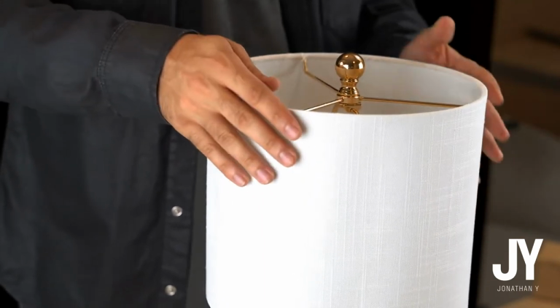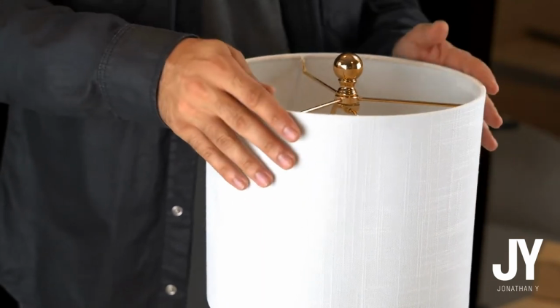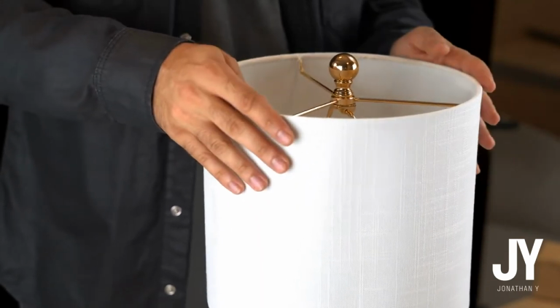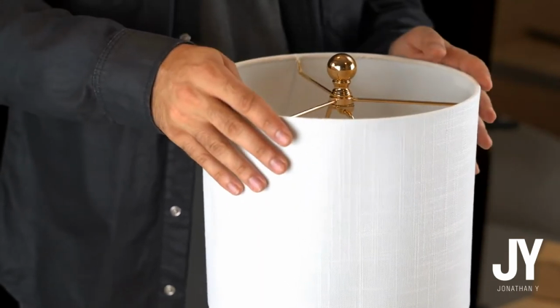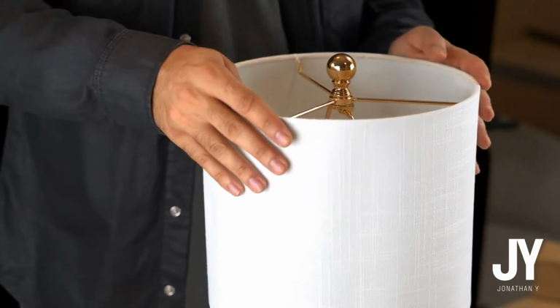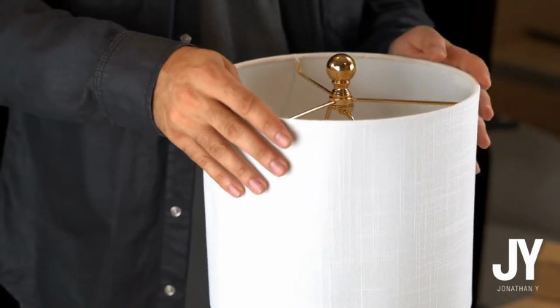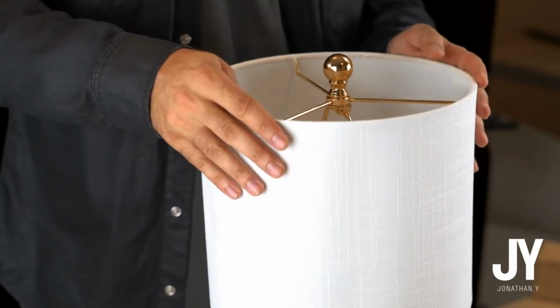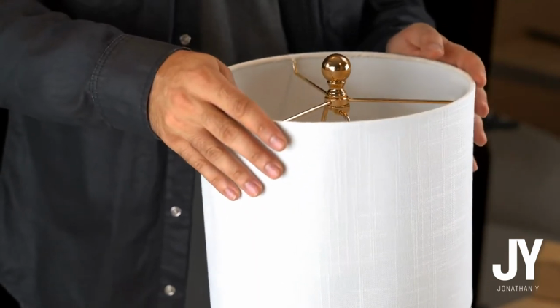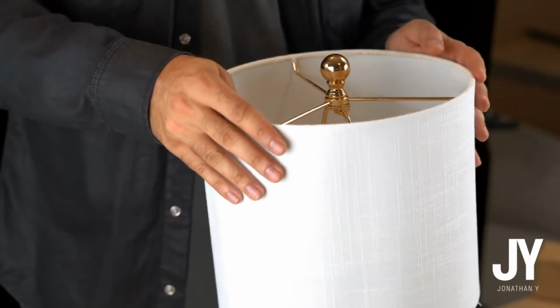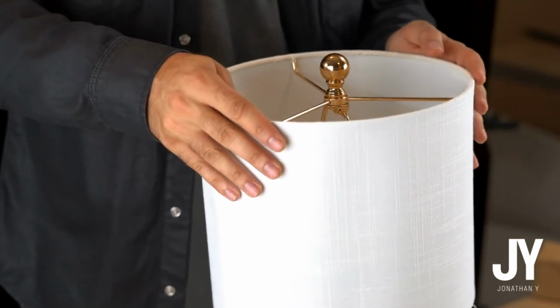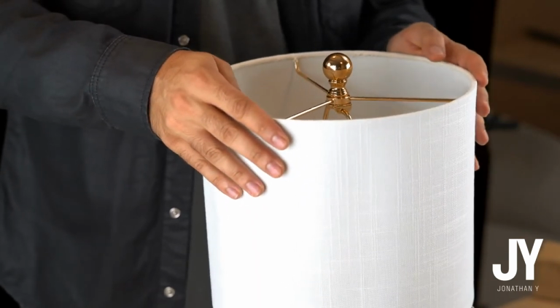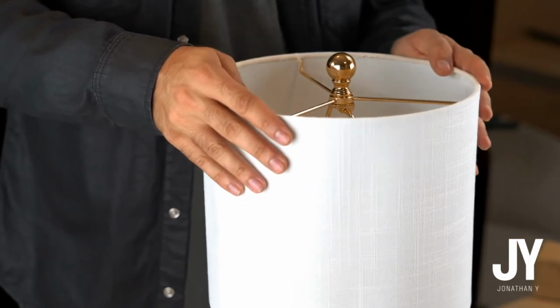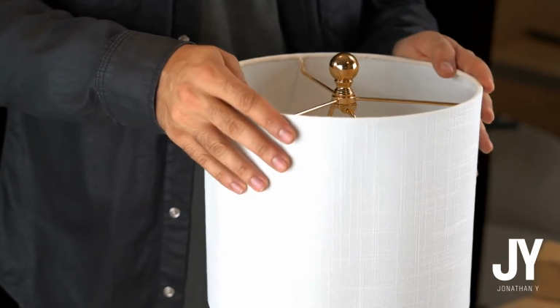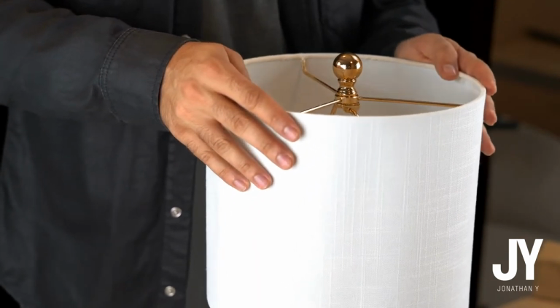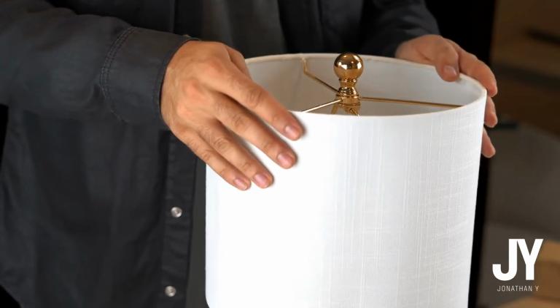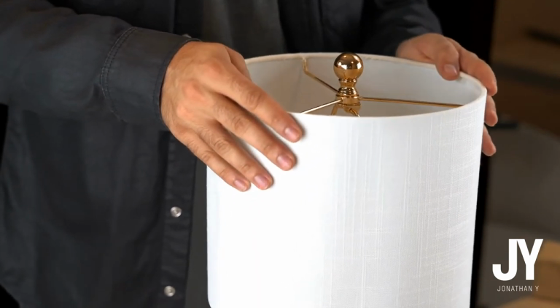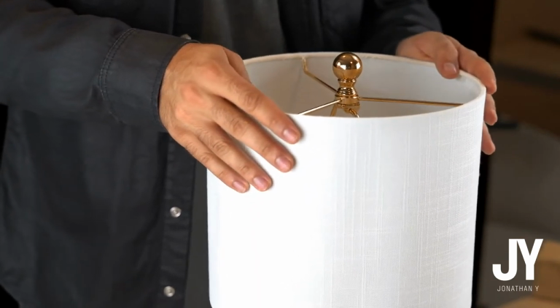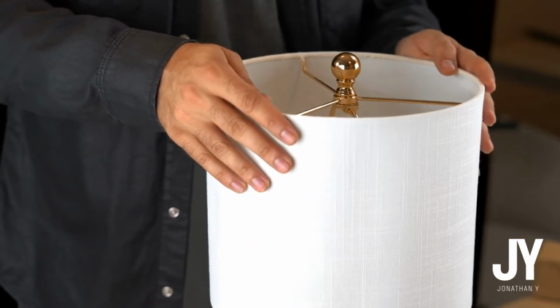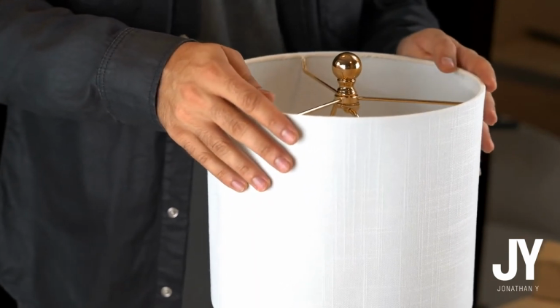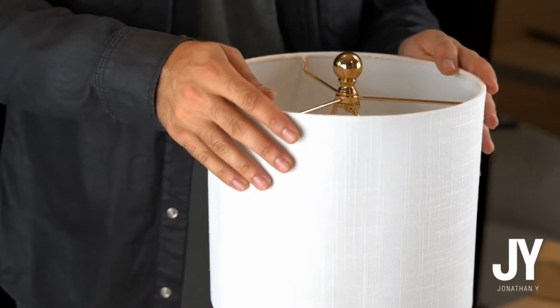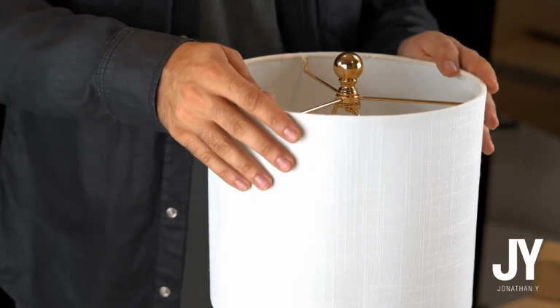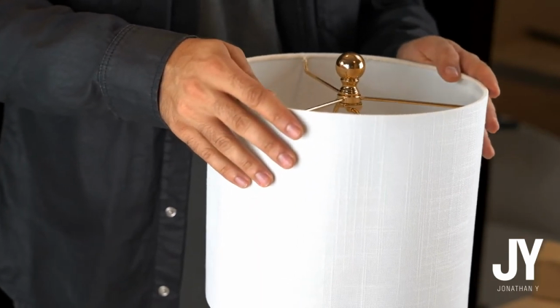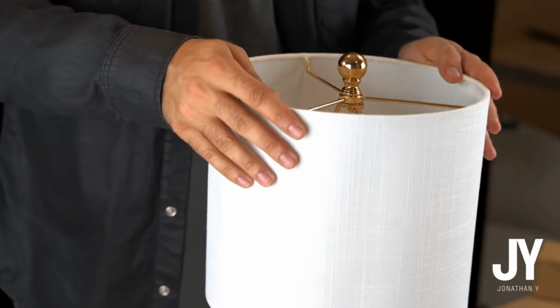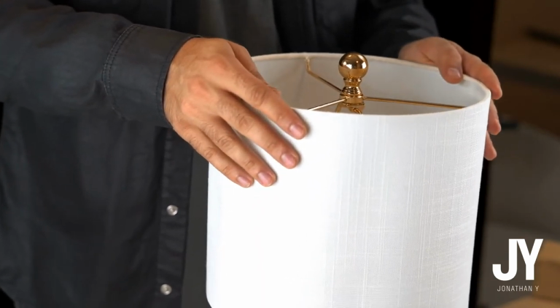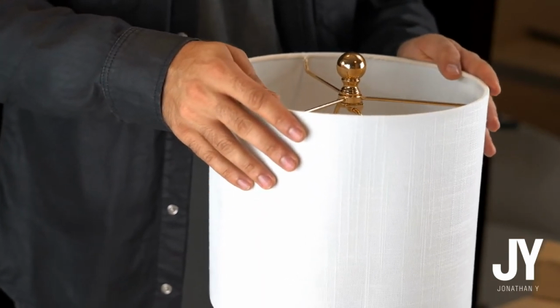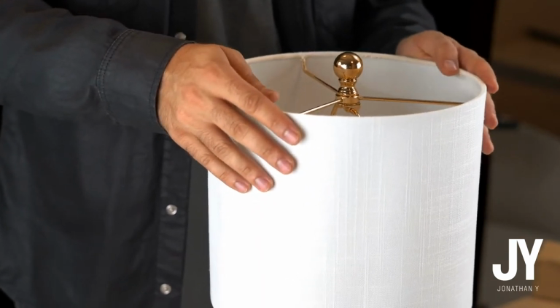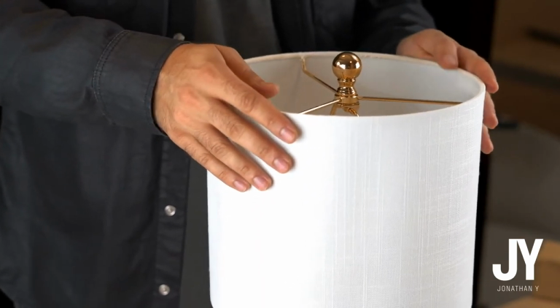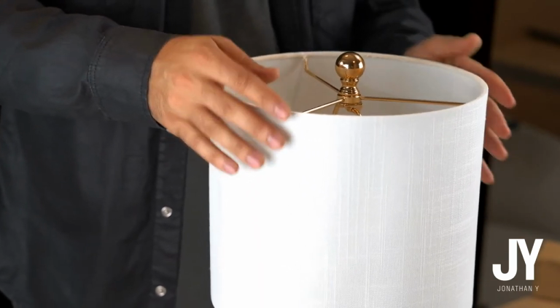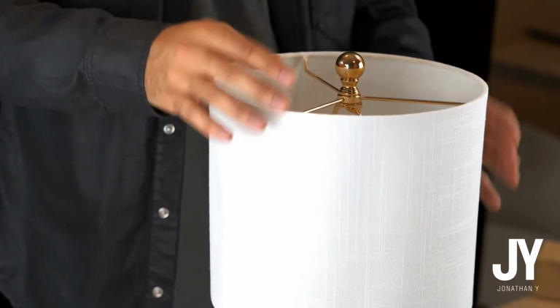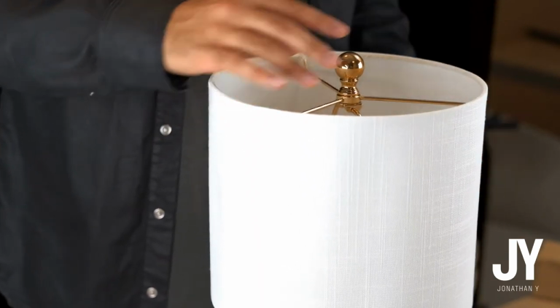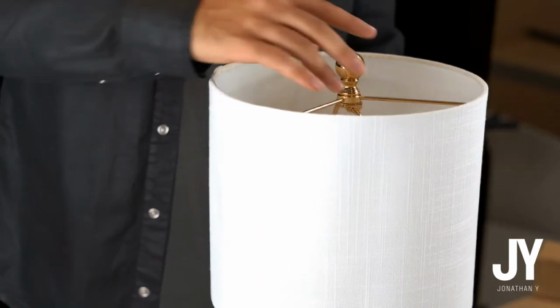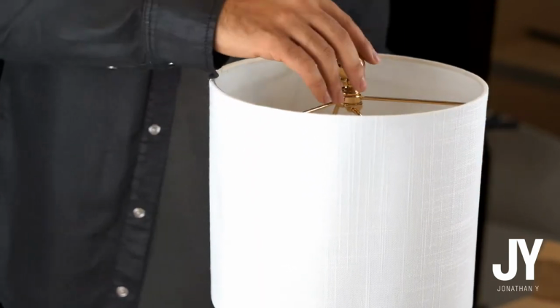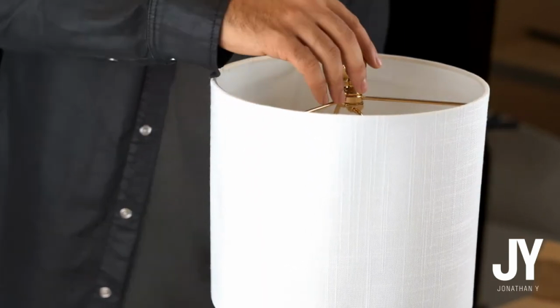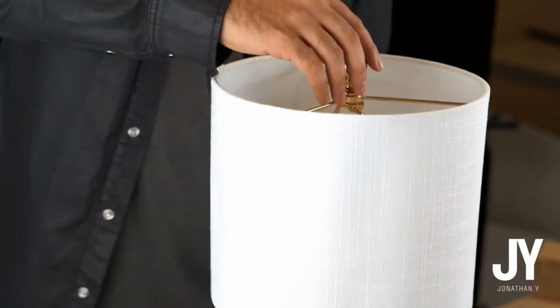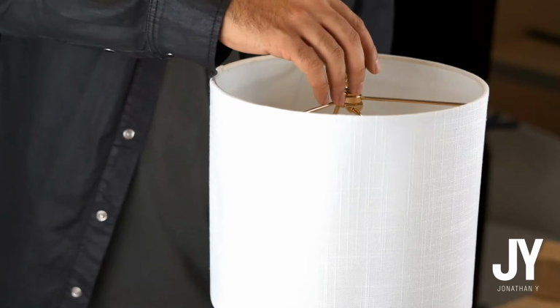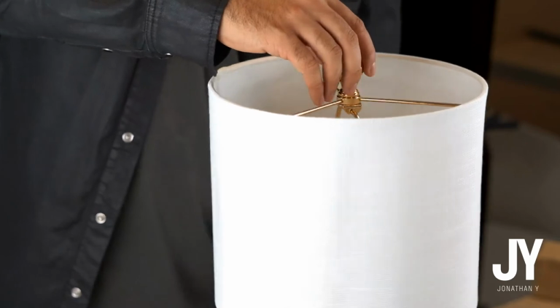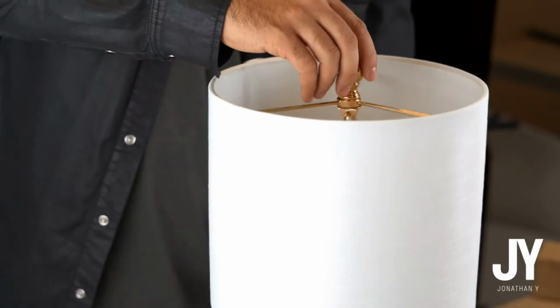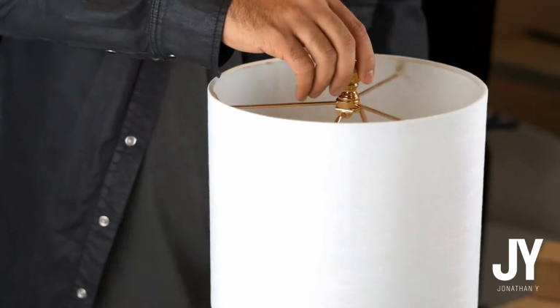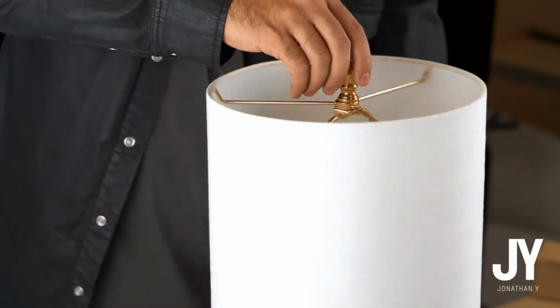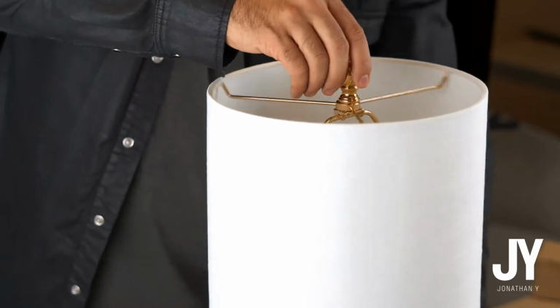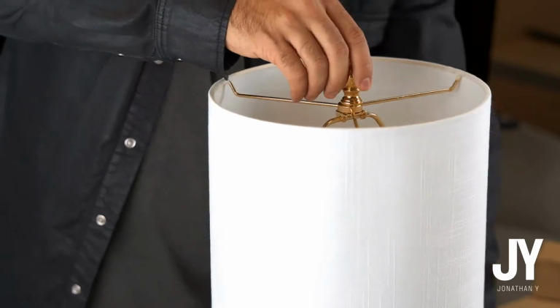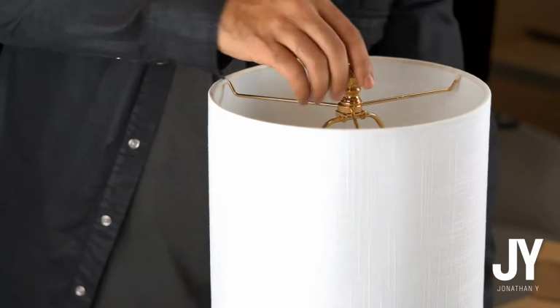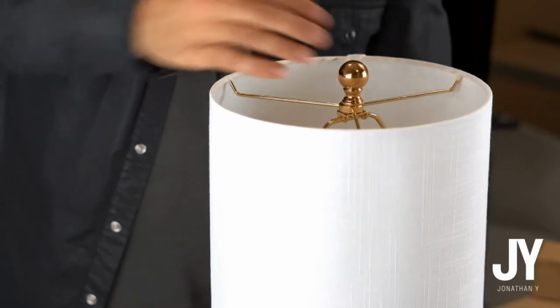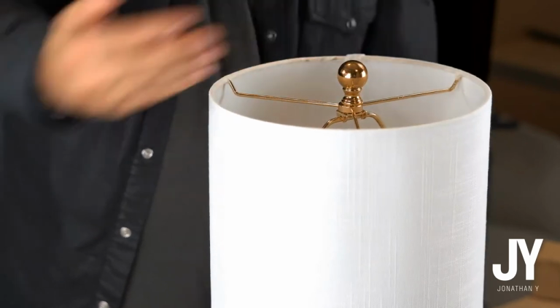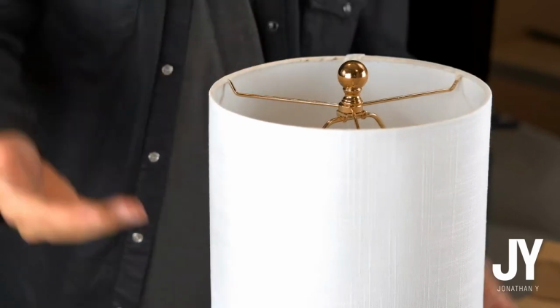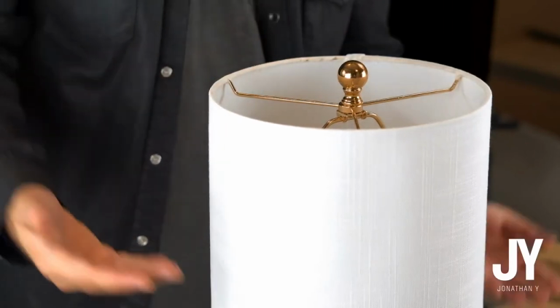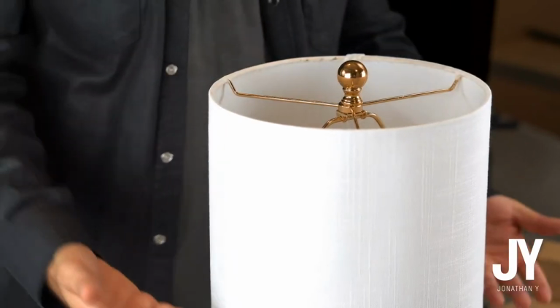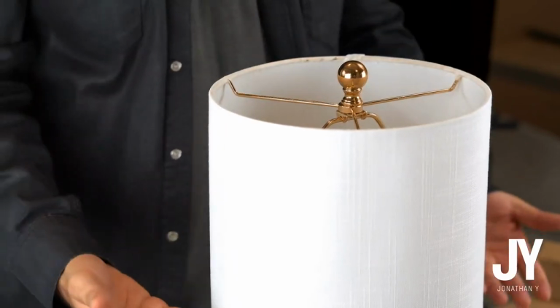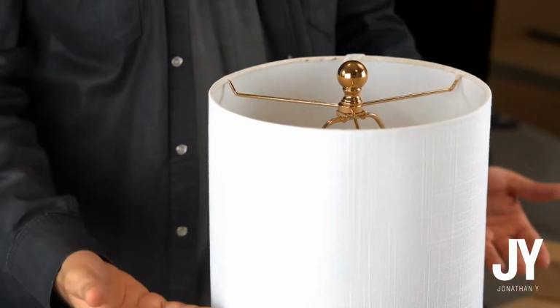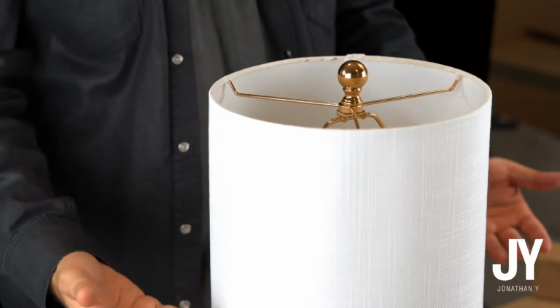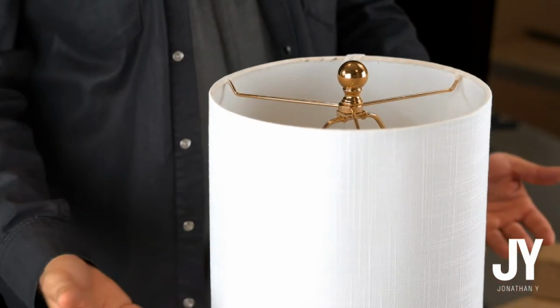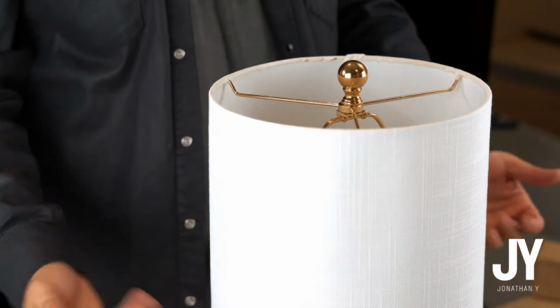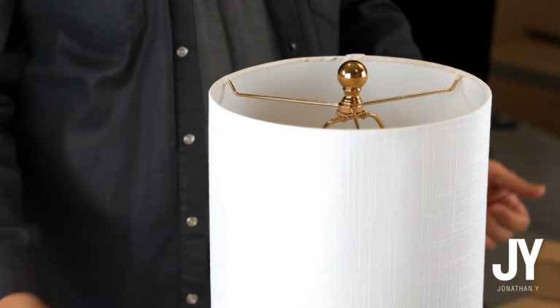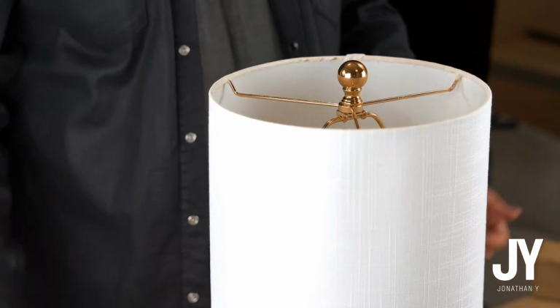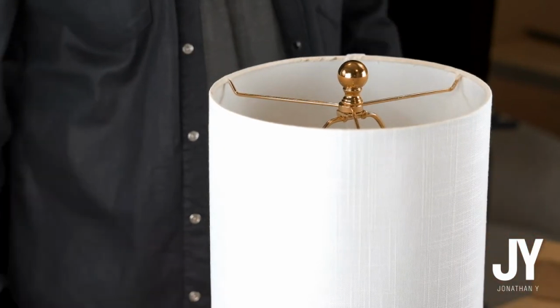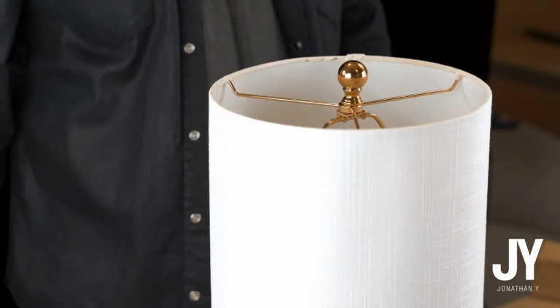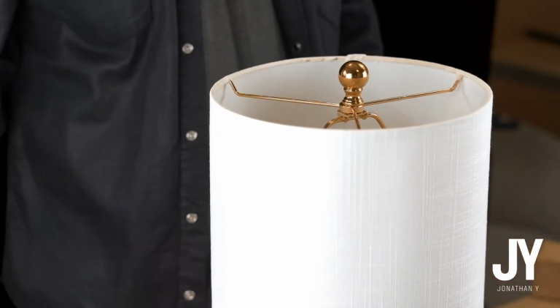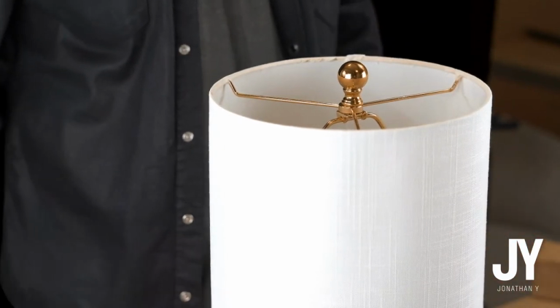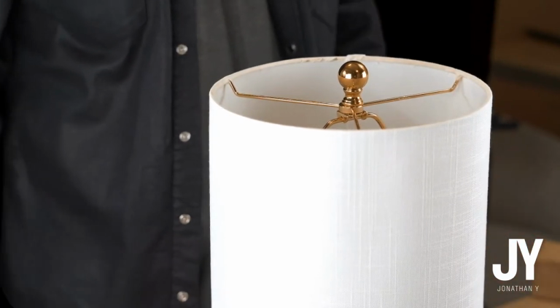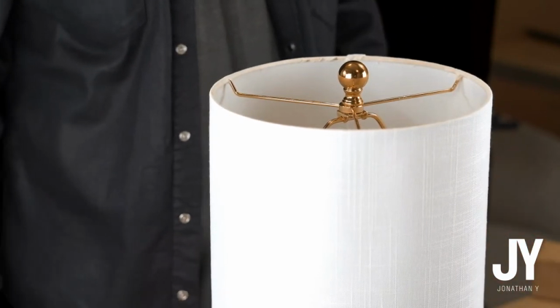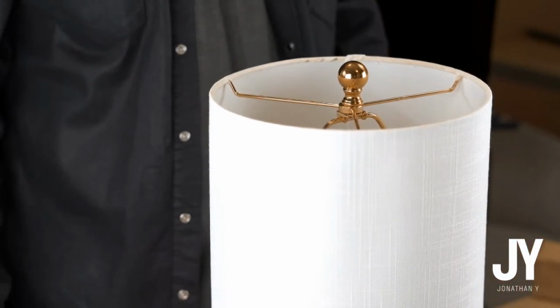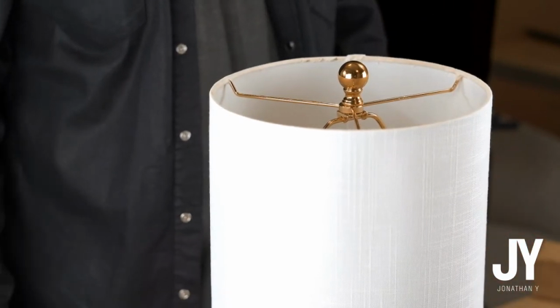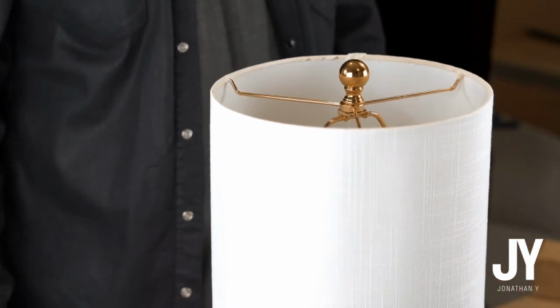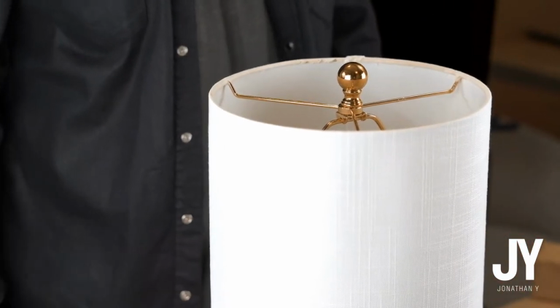You can straighten it out. You hold it and adjust it any which way until it's nice and perfect. Thank you.